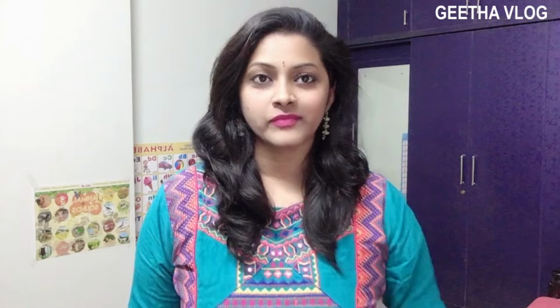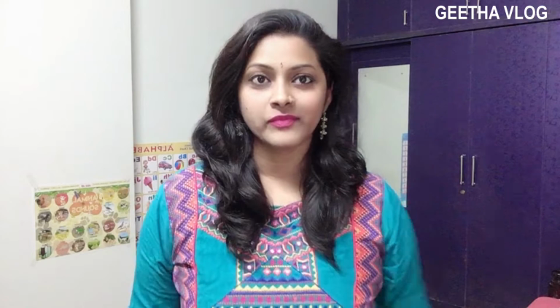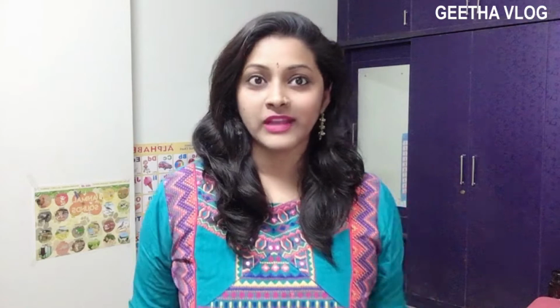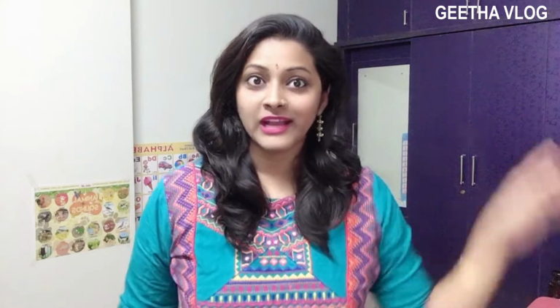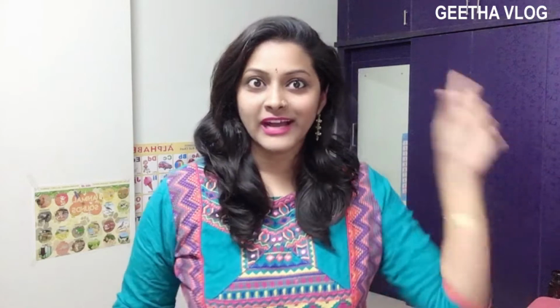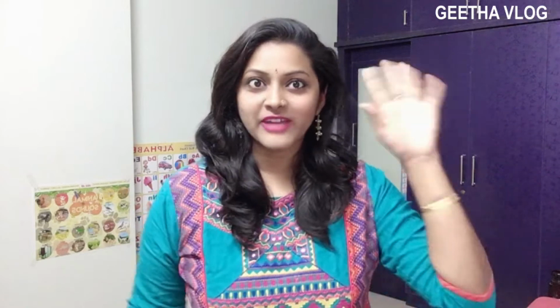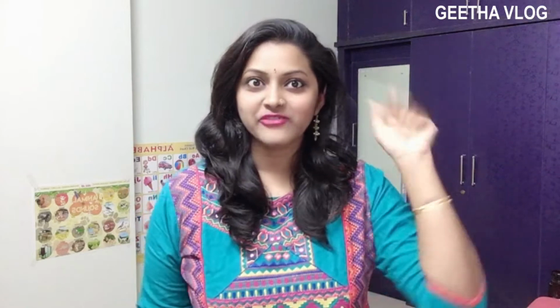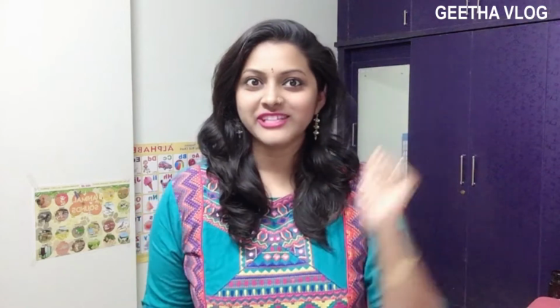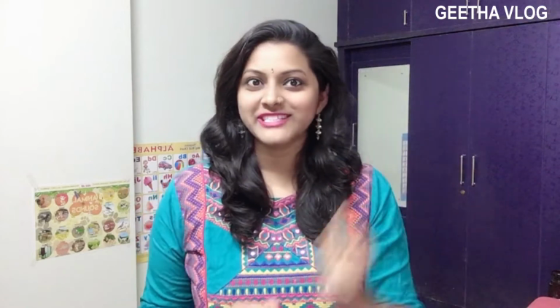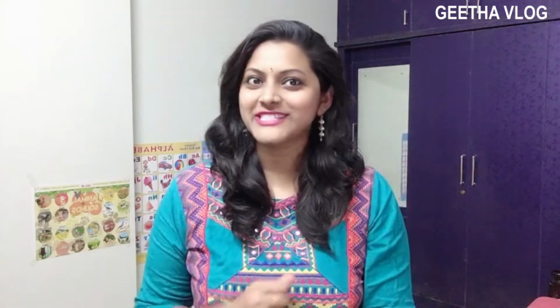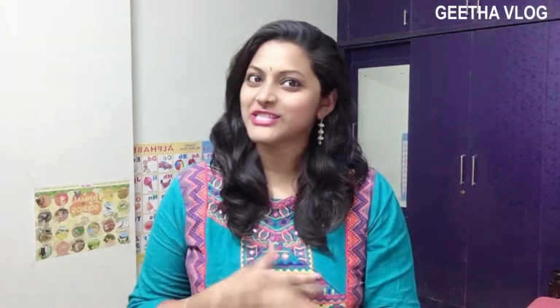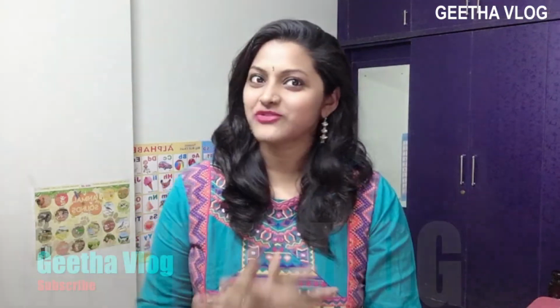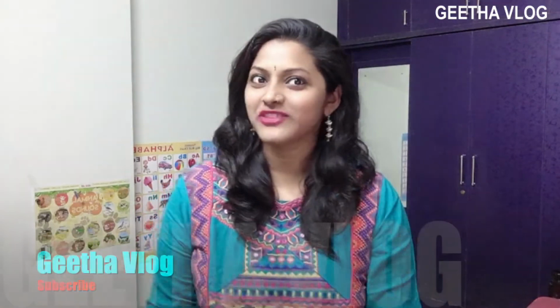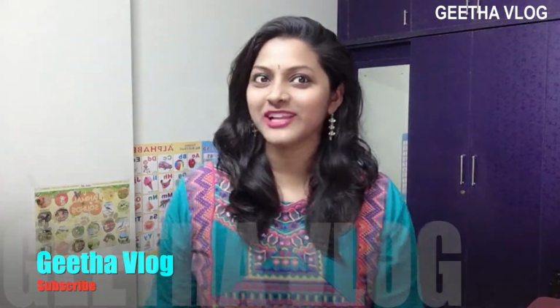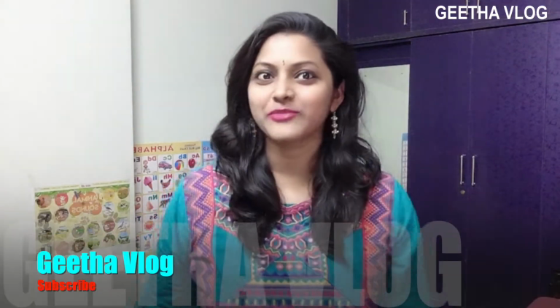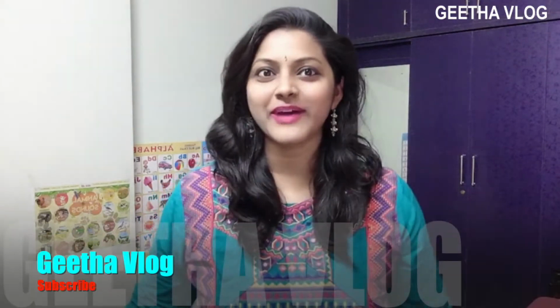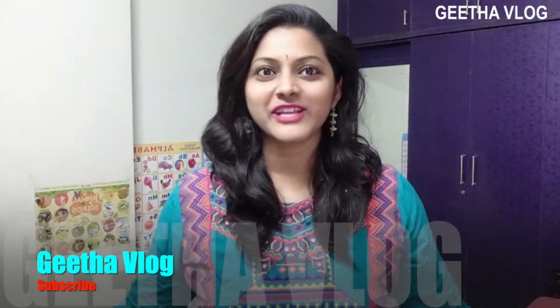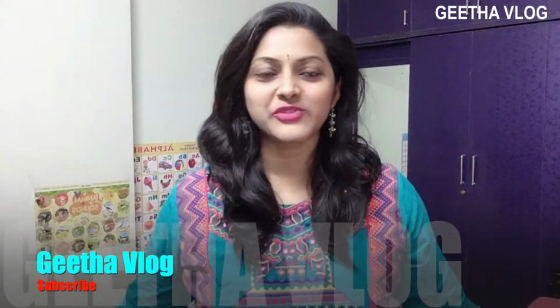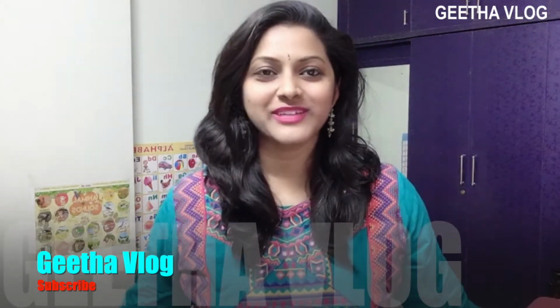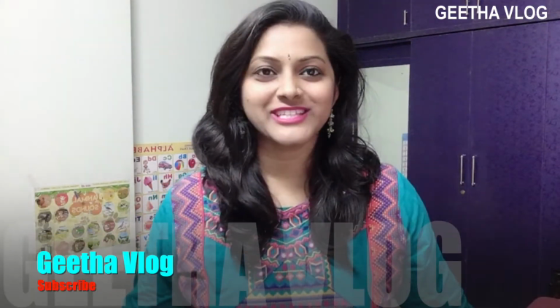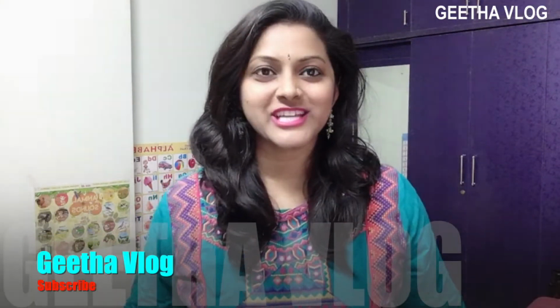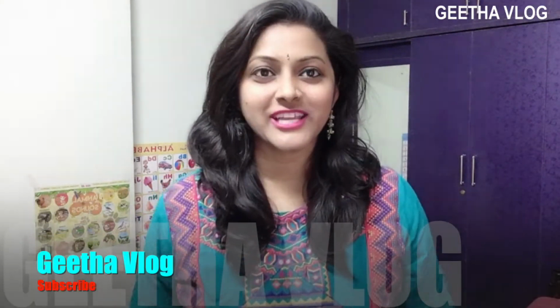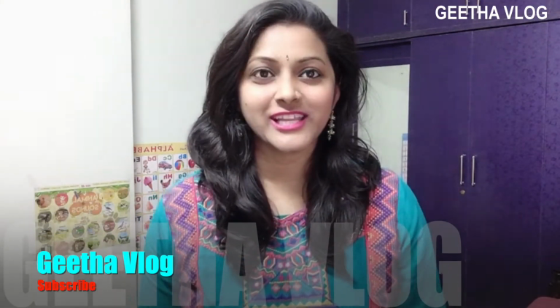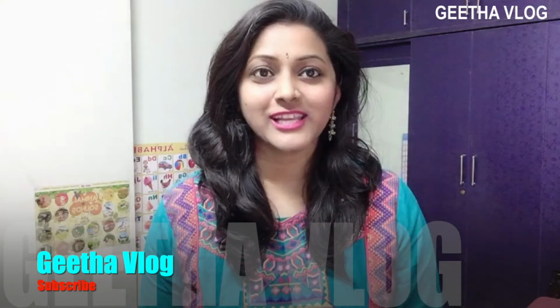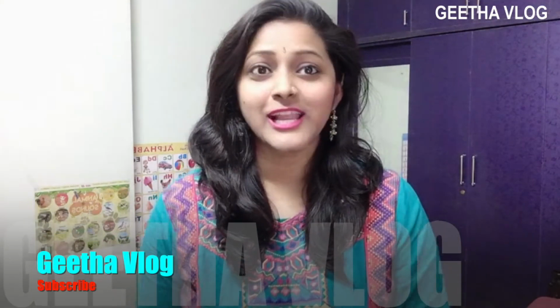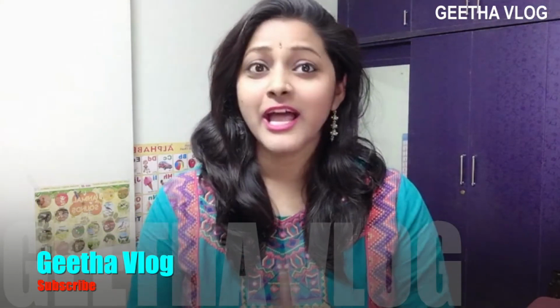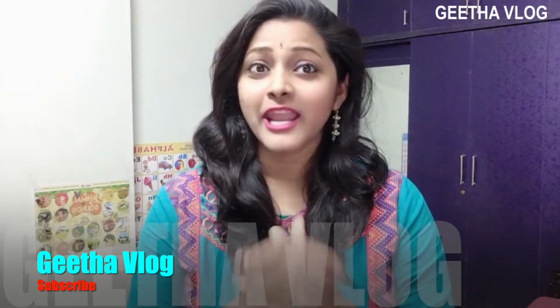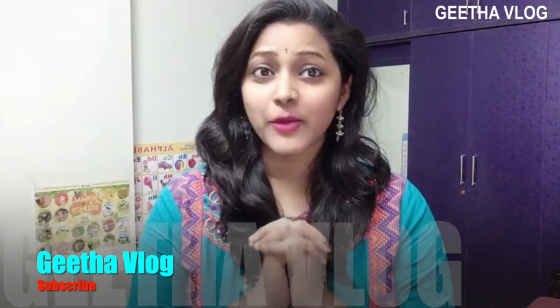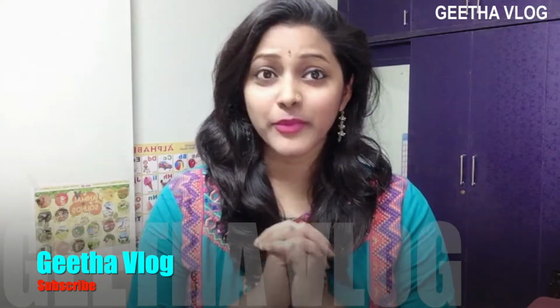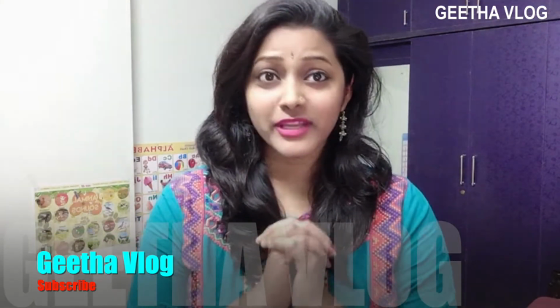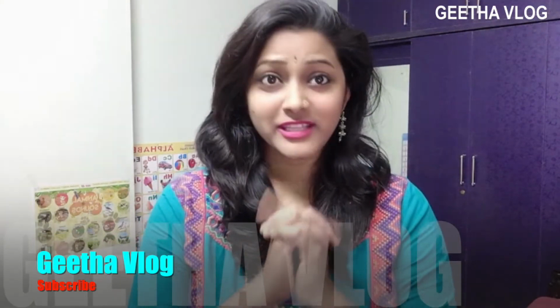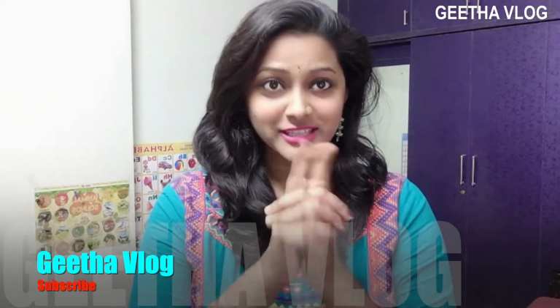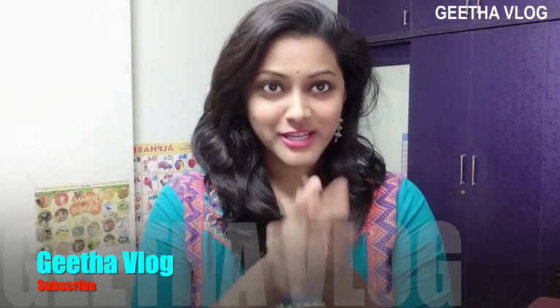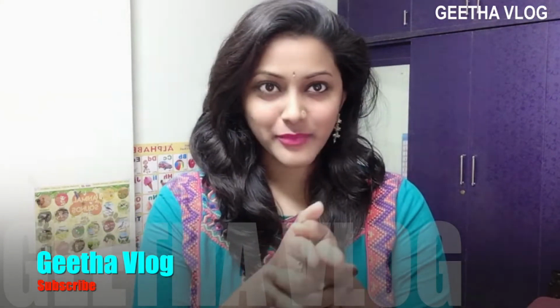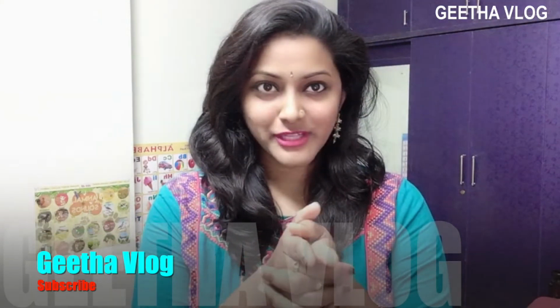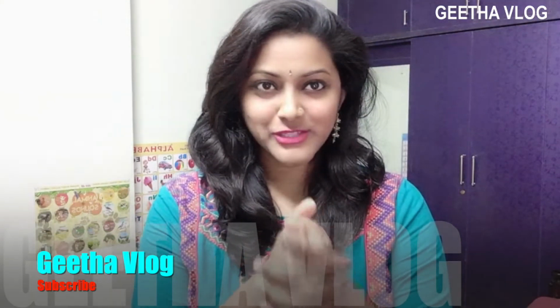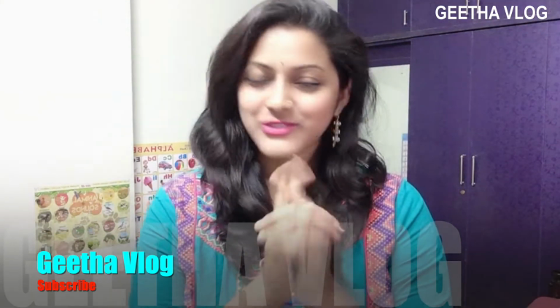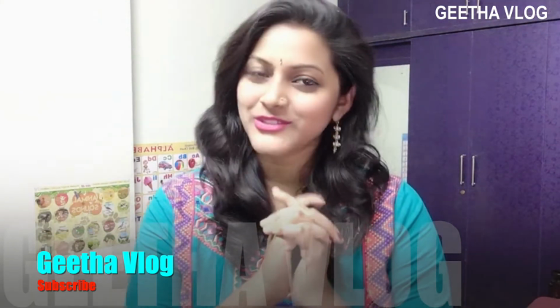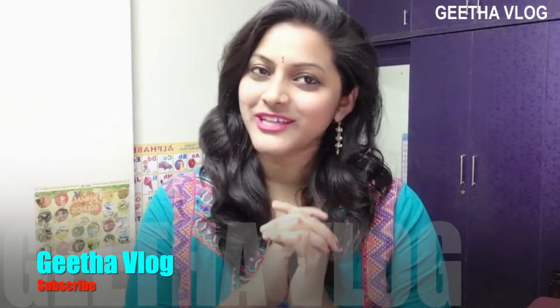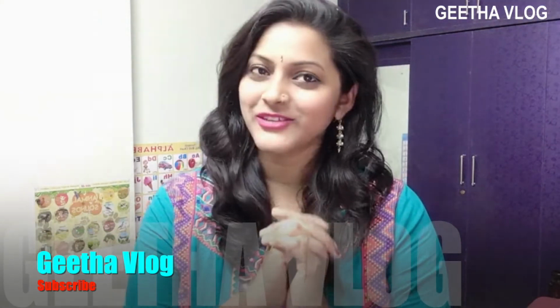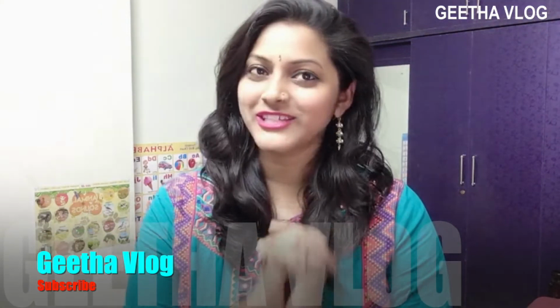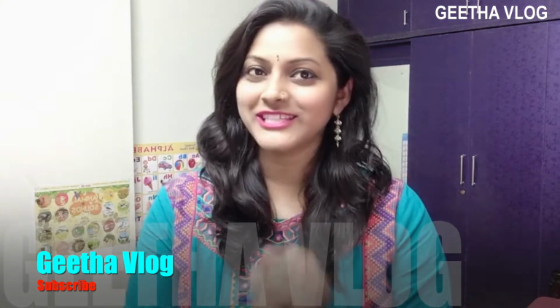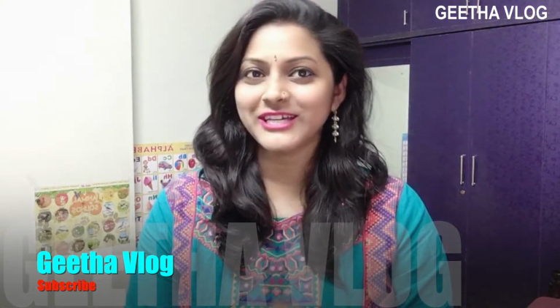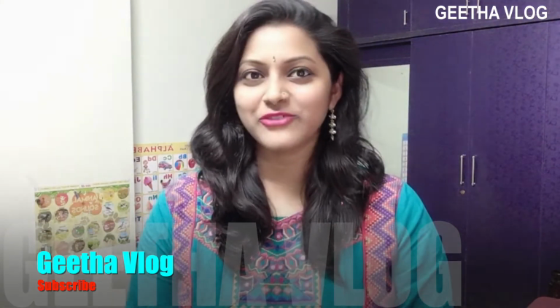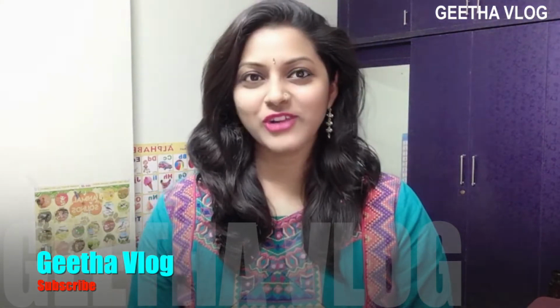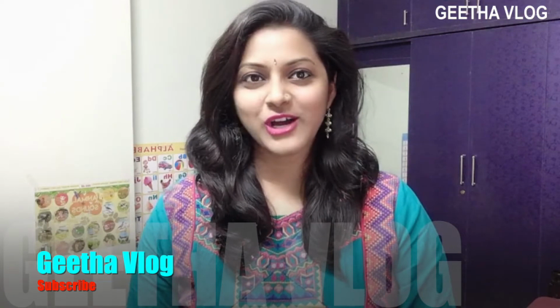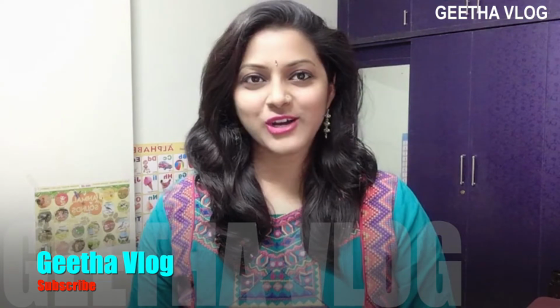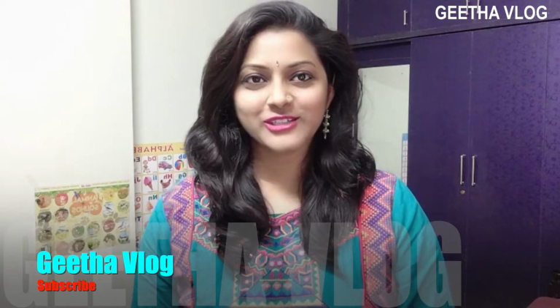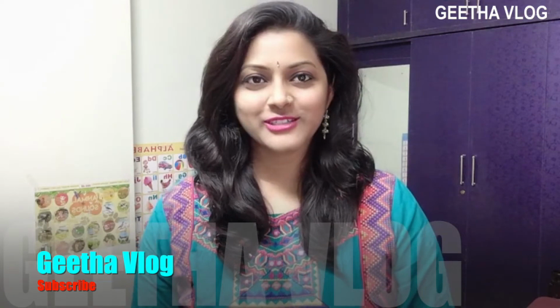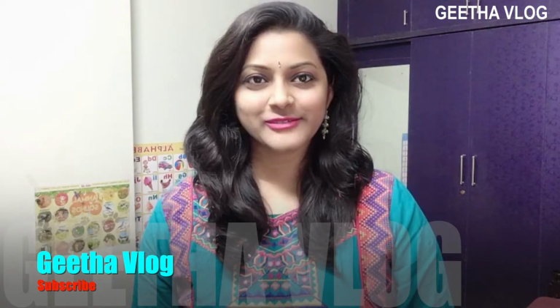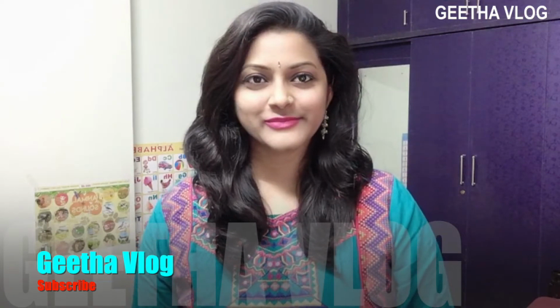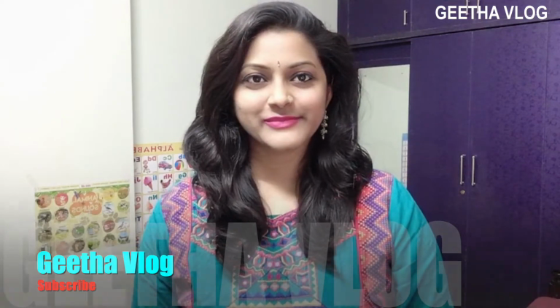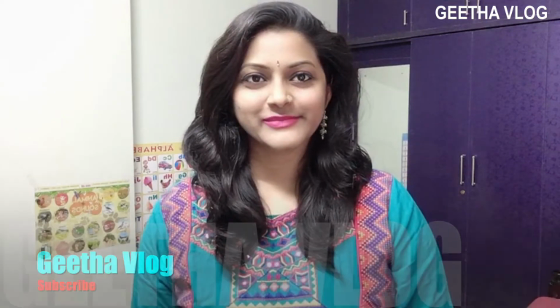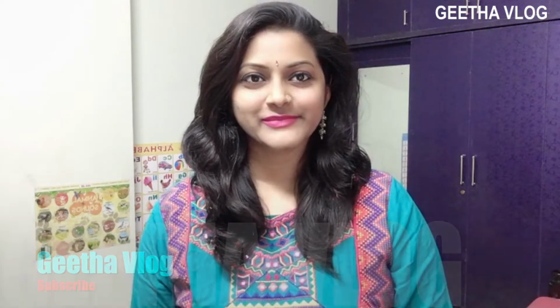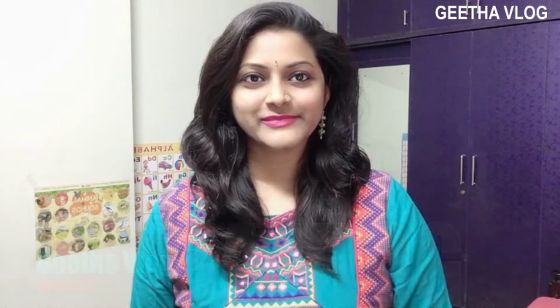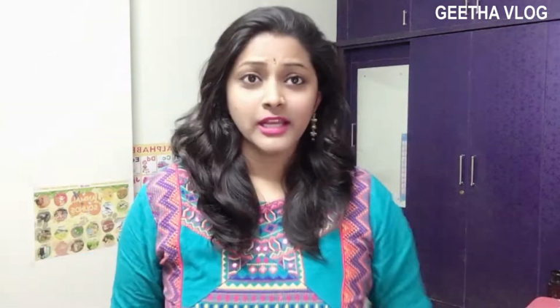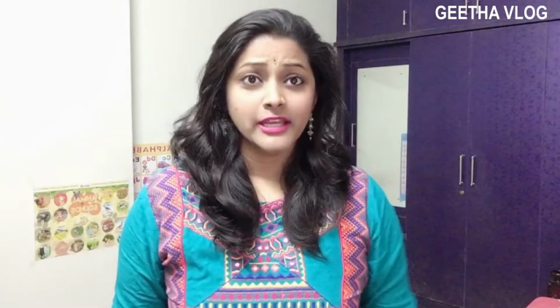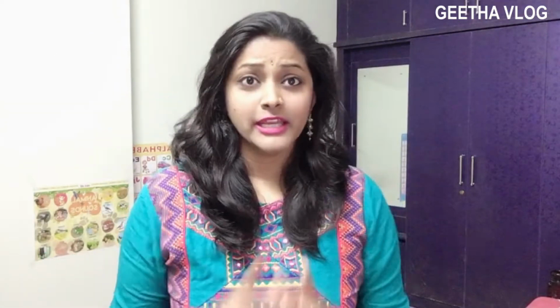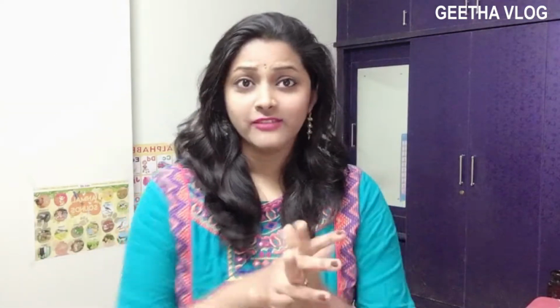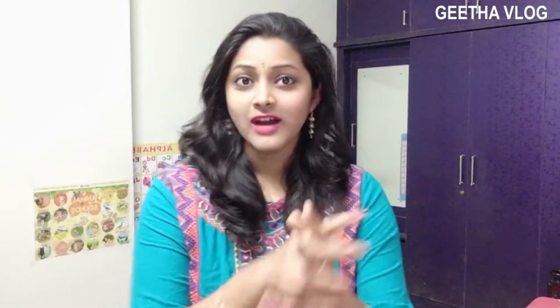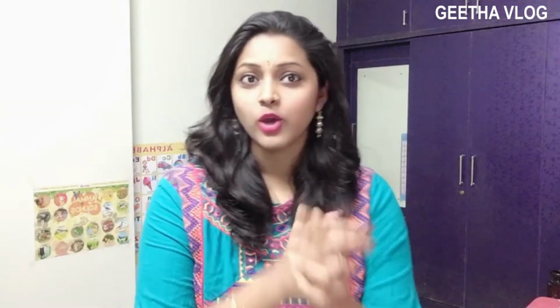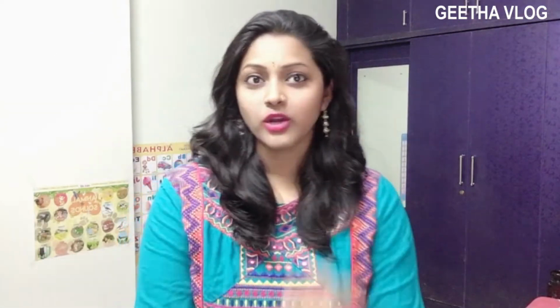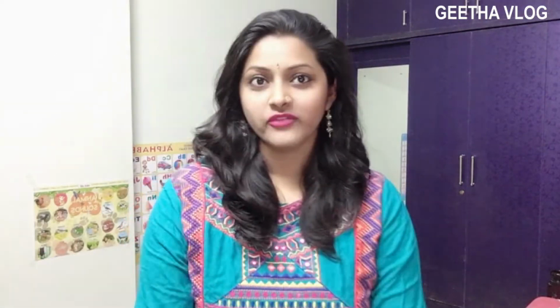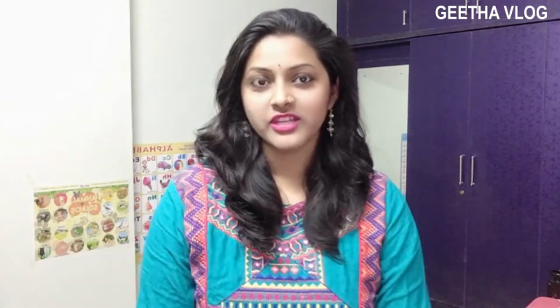Hi friends! Welcome back to my channel! My name is Geetha. I'm going to show you my face.